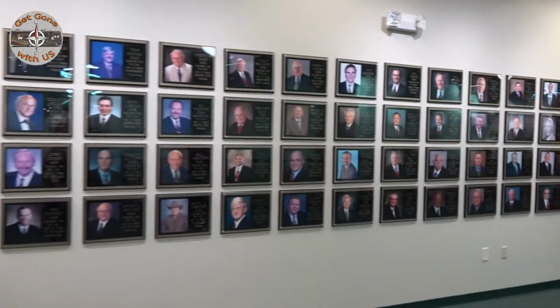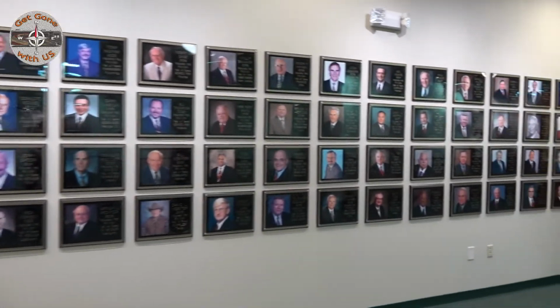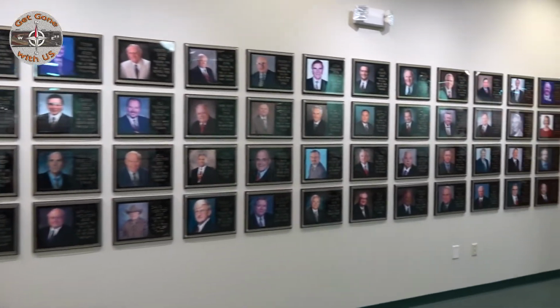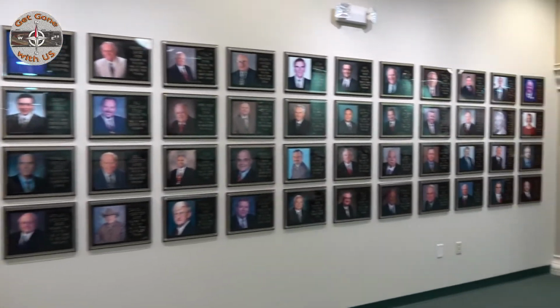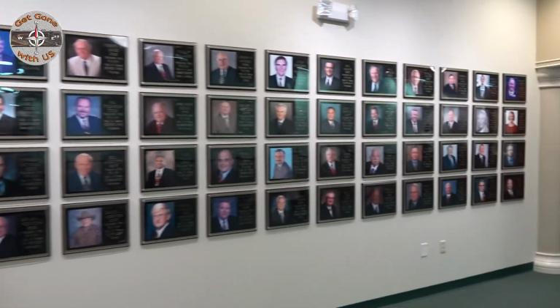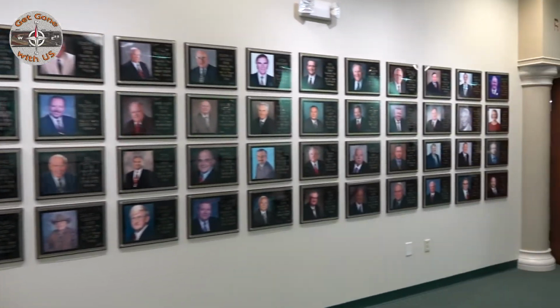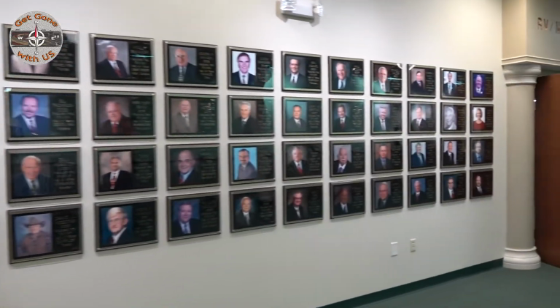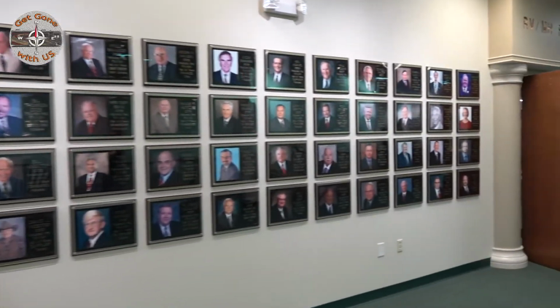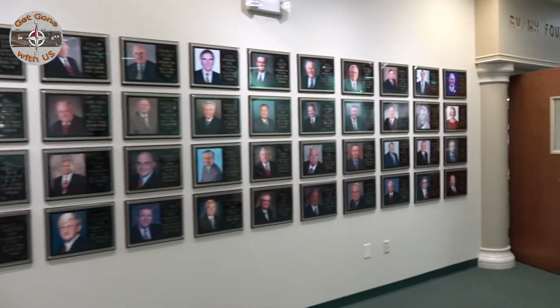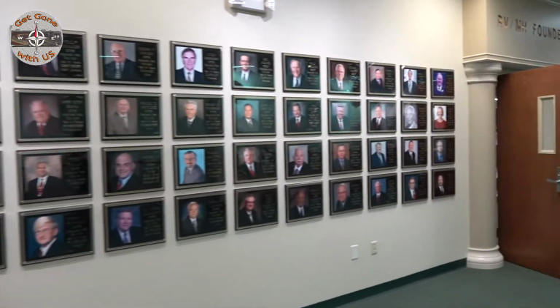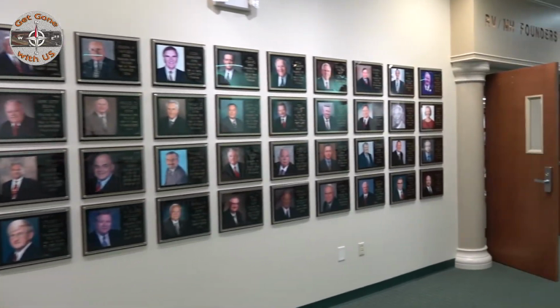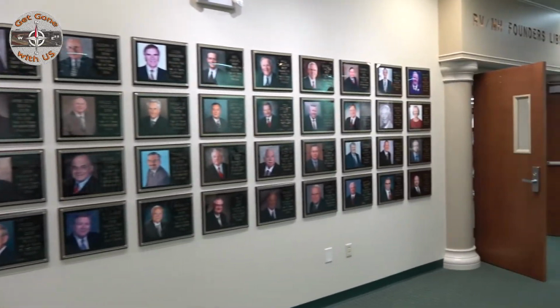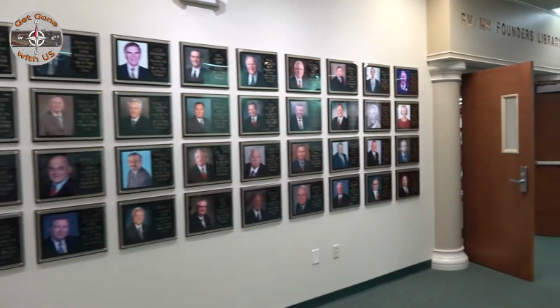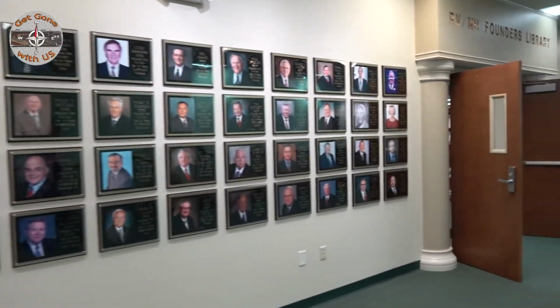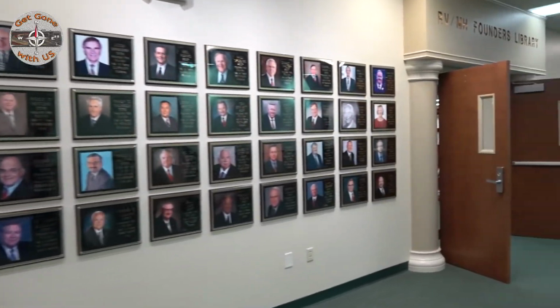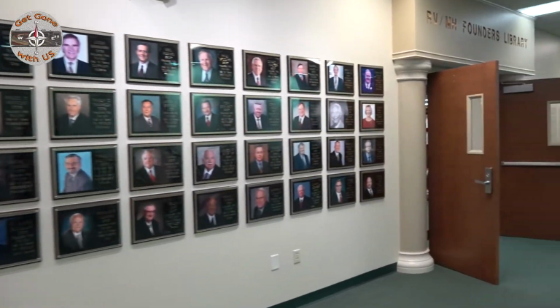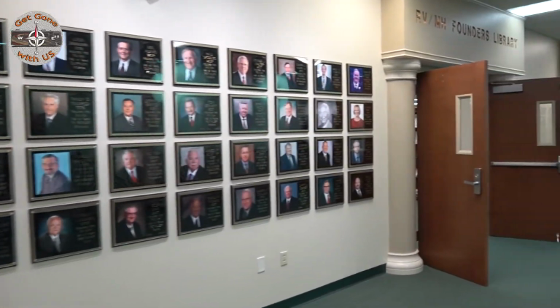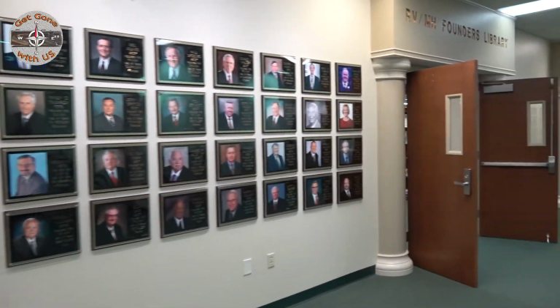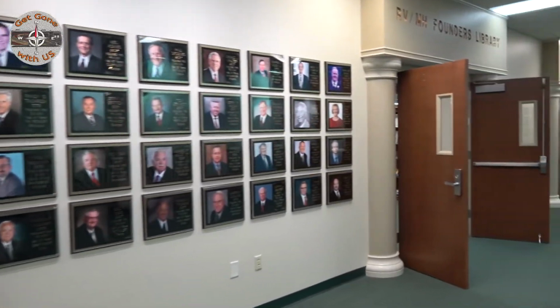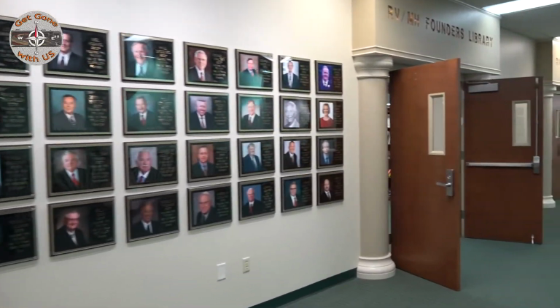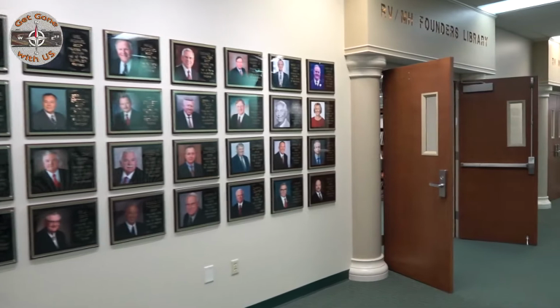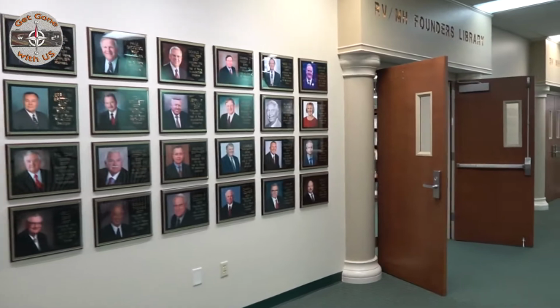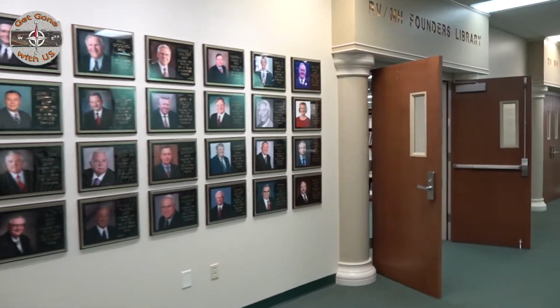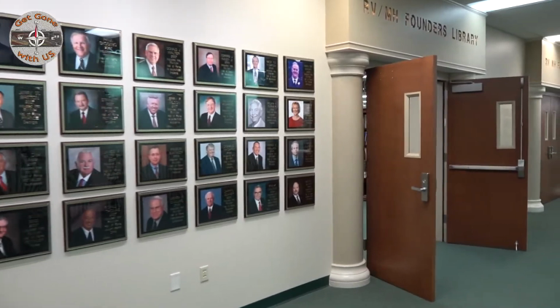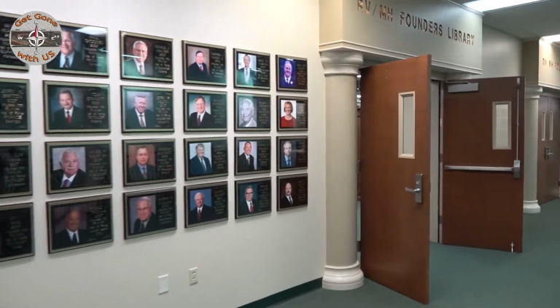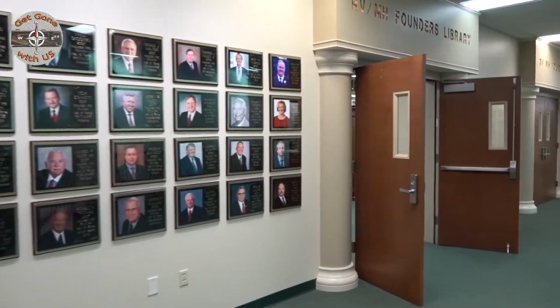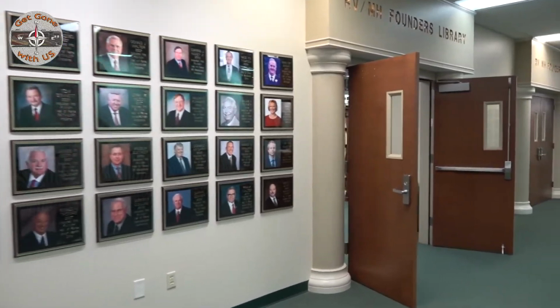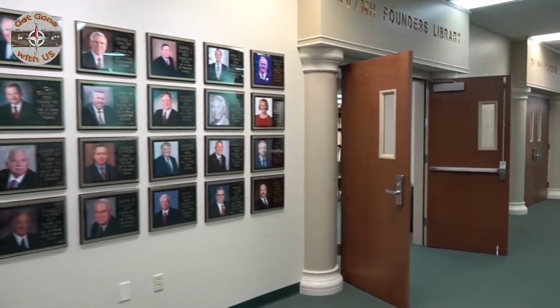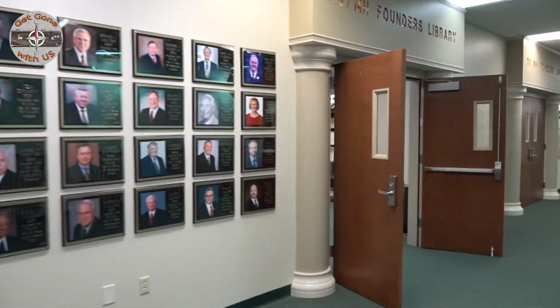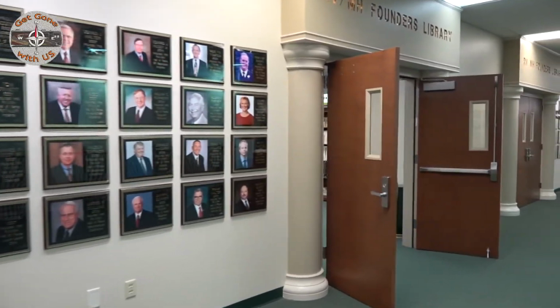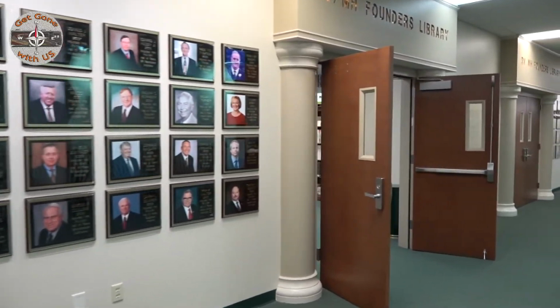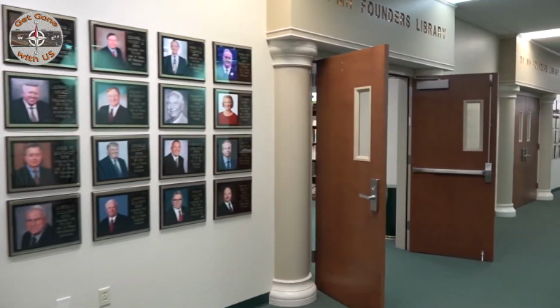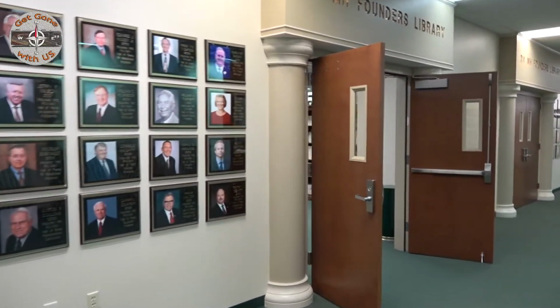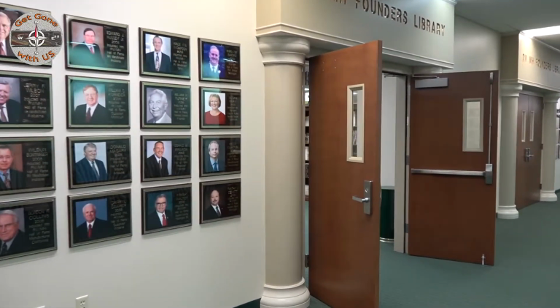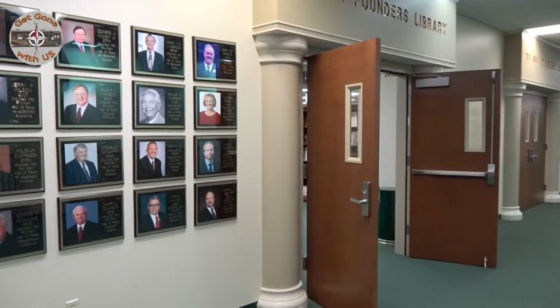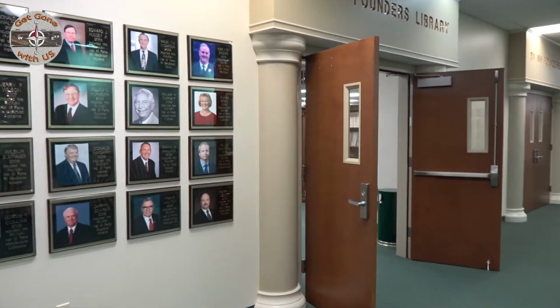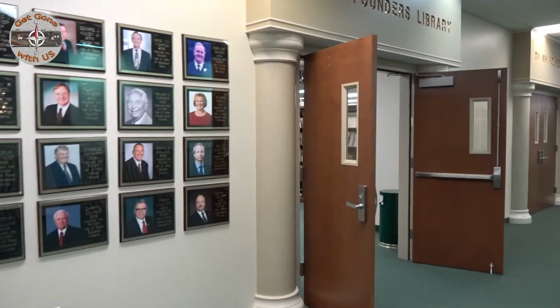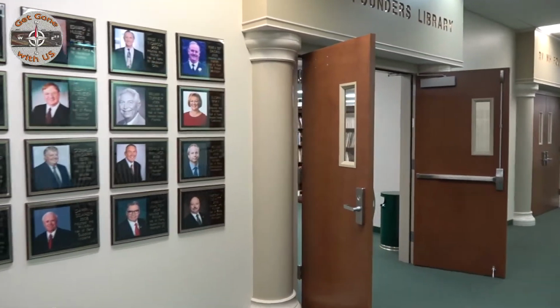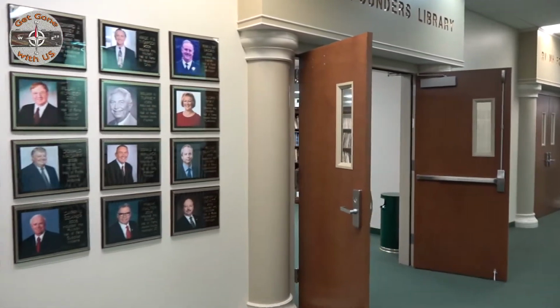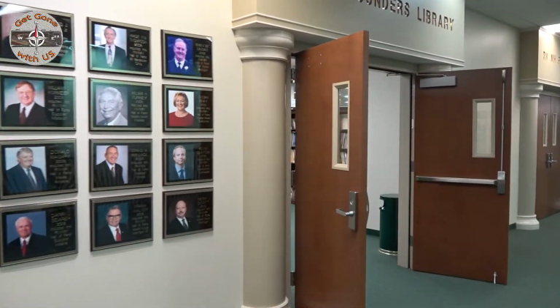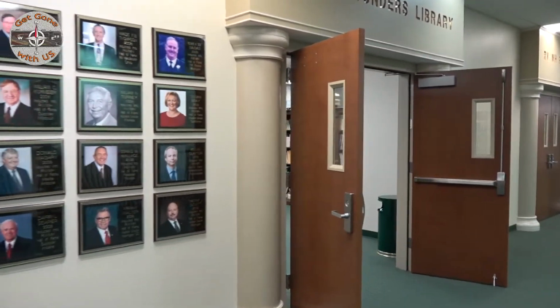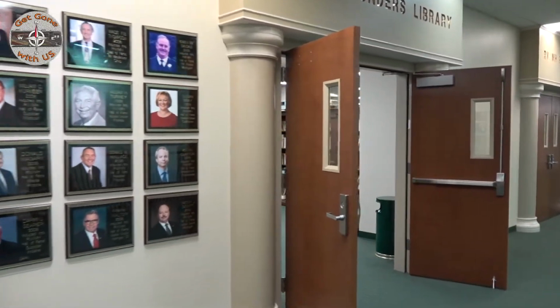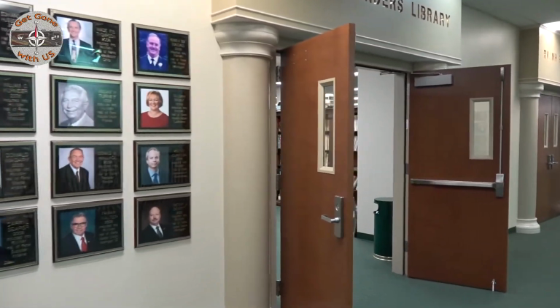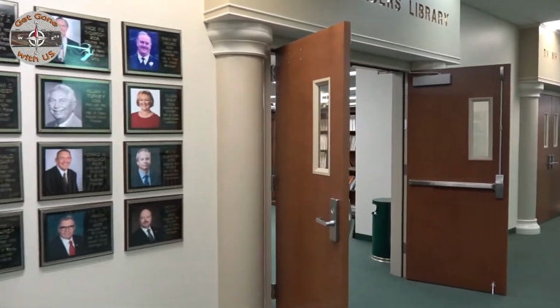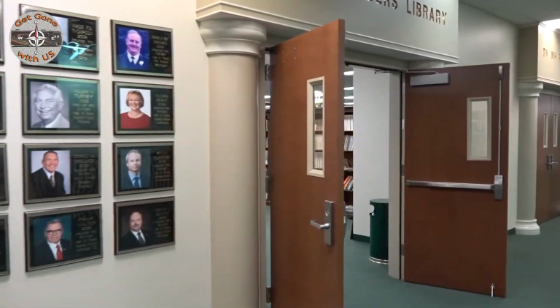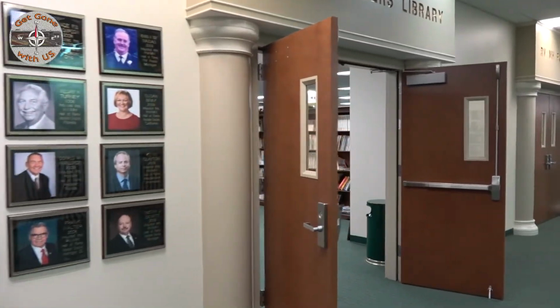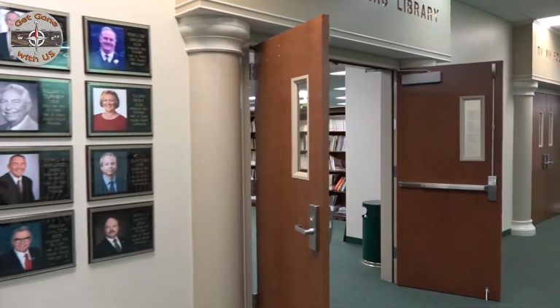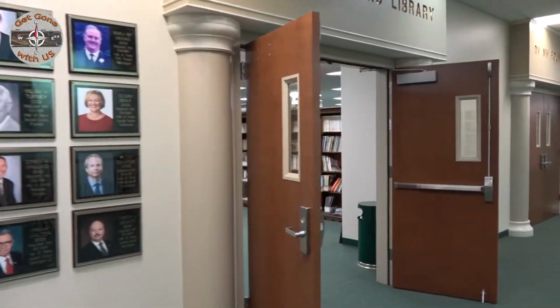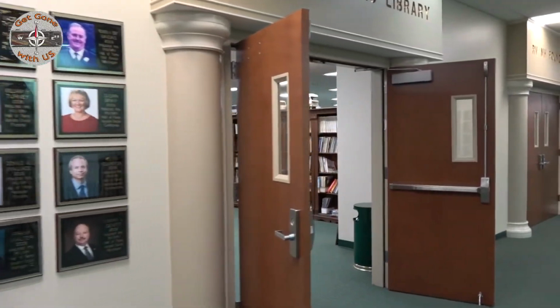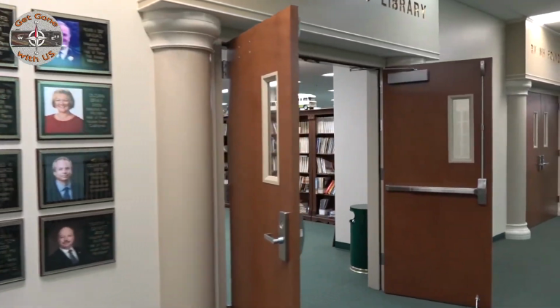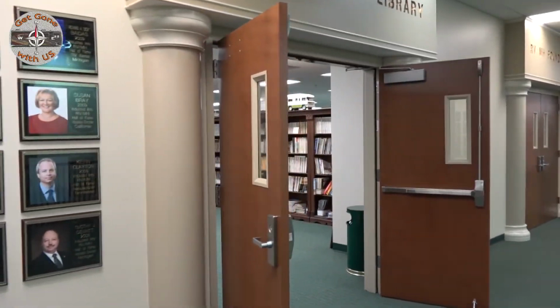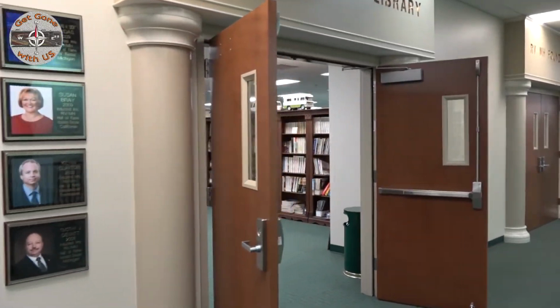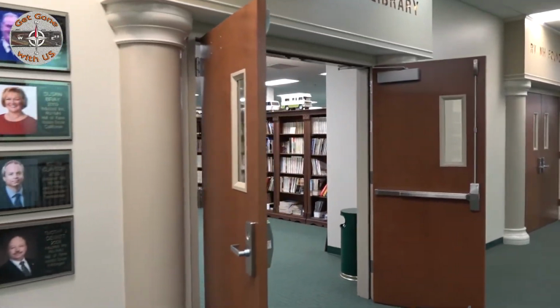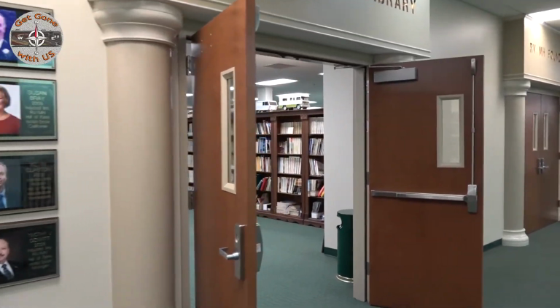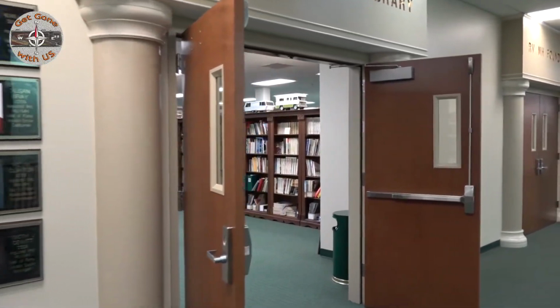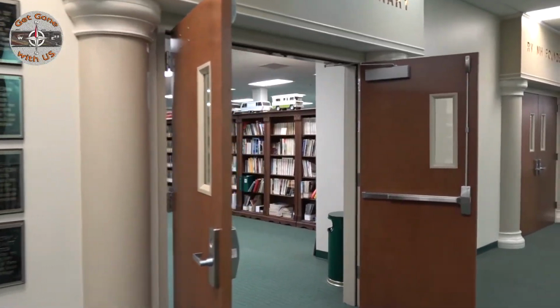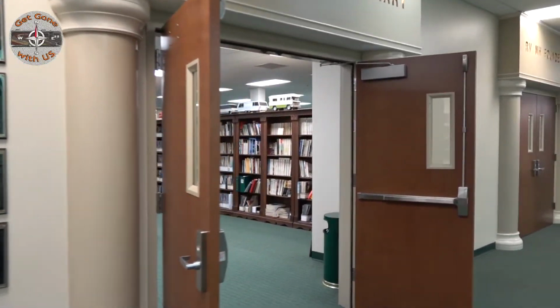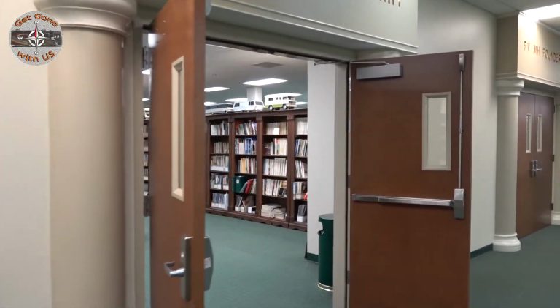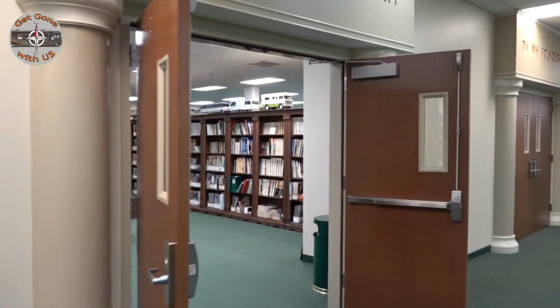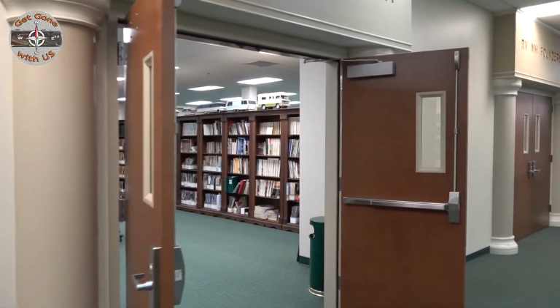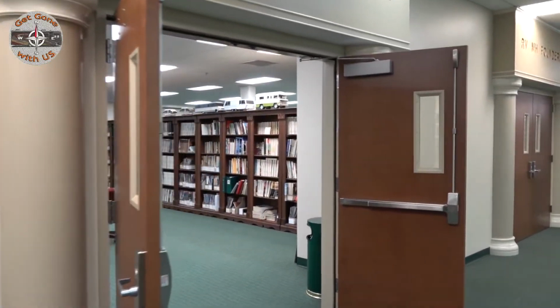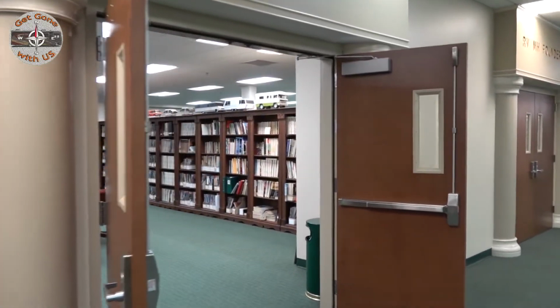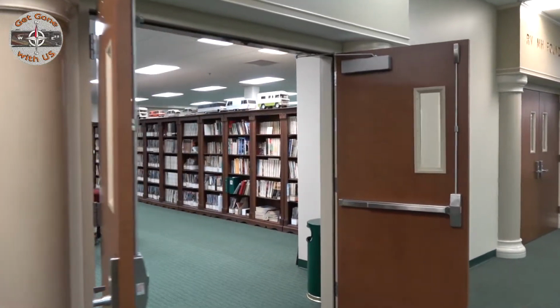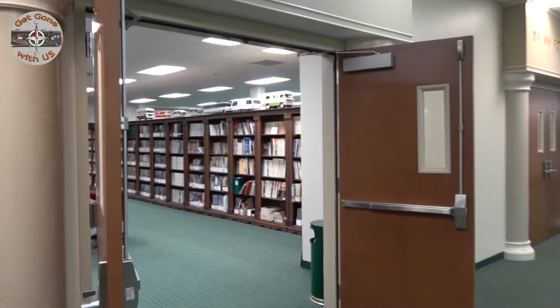Do you think we'll ever get inducted for our YouTube channel? I don't think the RV Hall of Fame is going to care about our little YouTube channel.